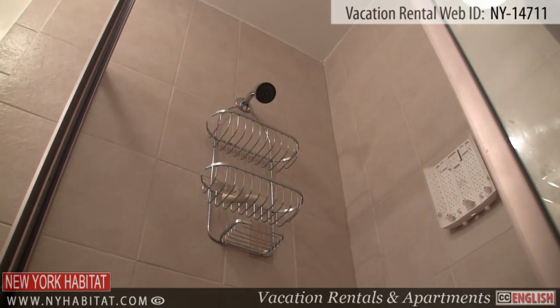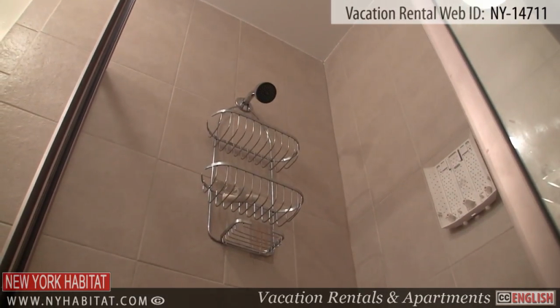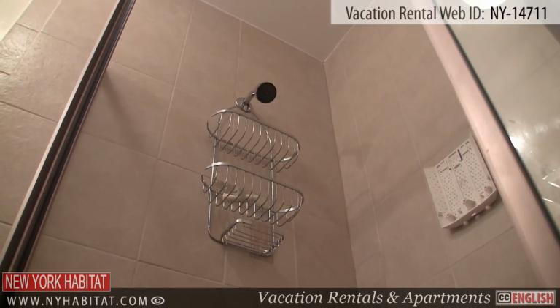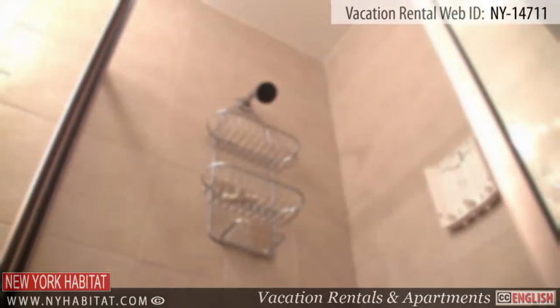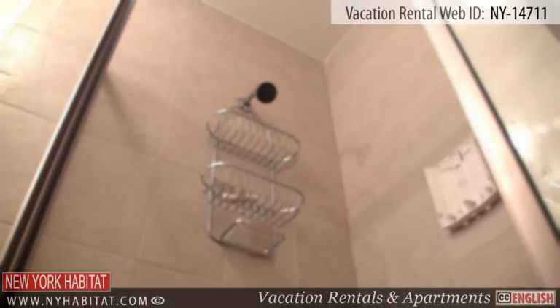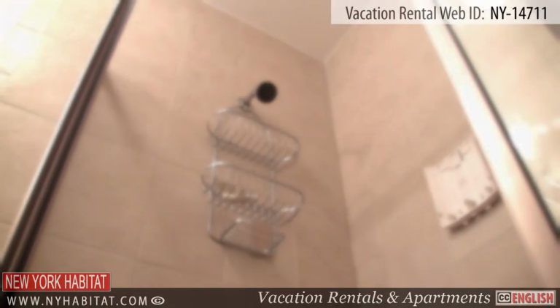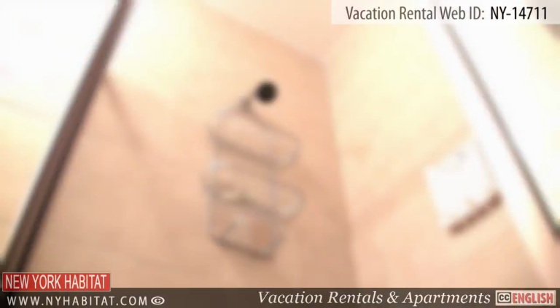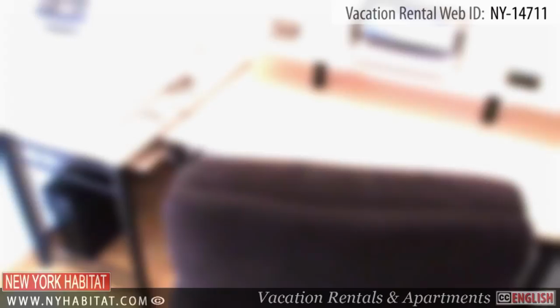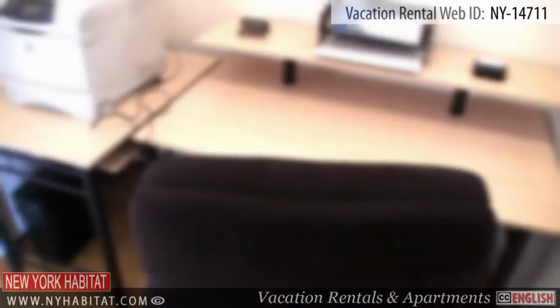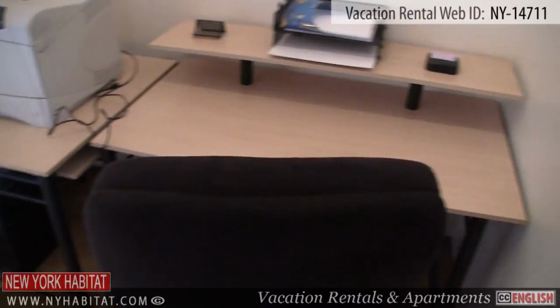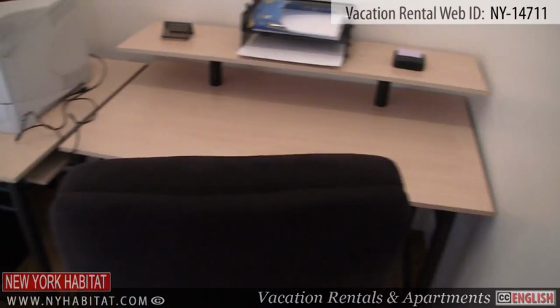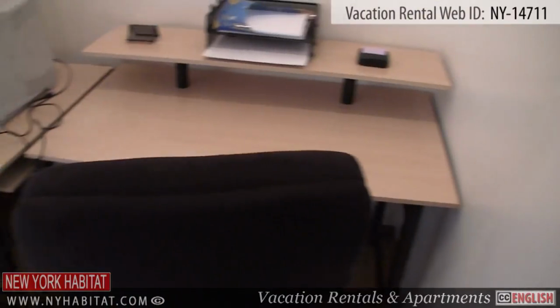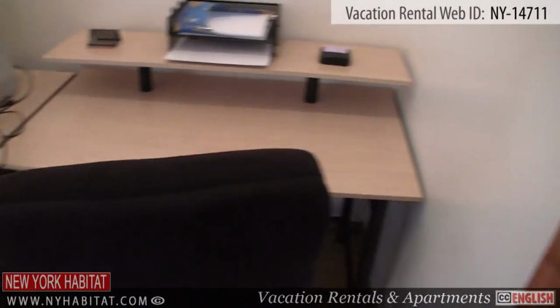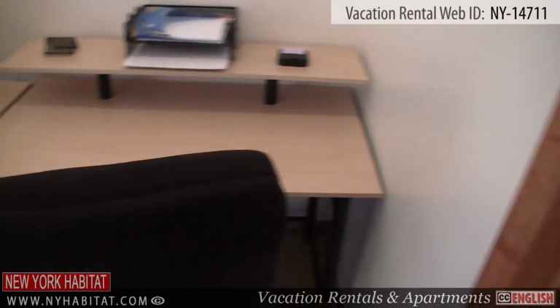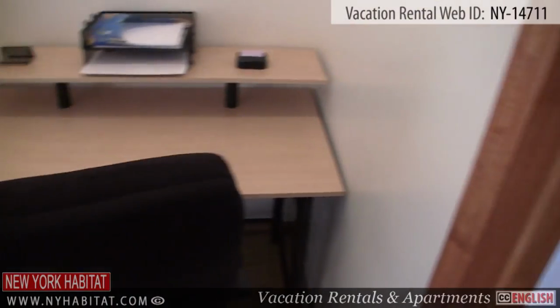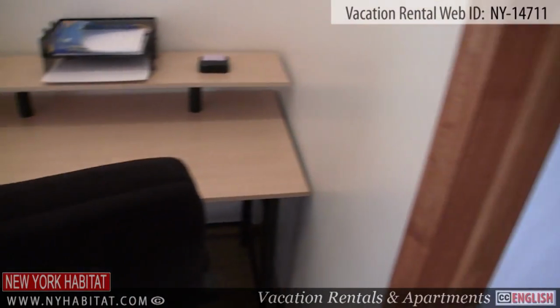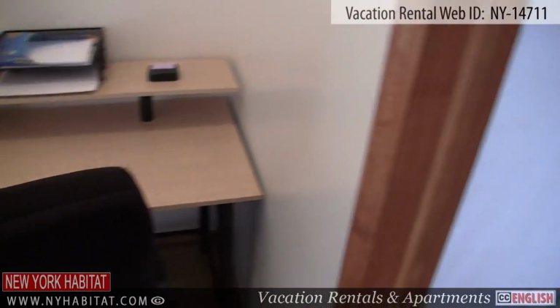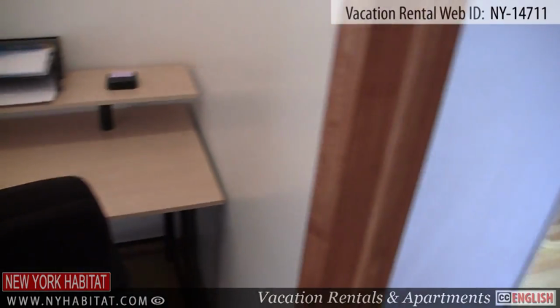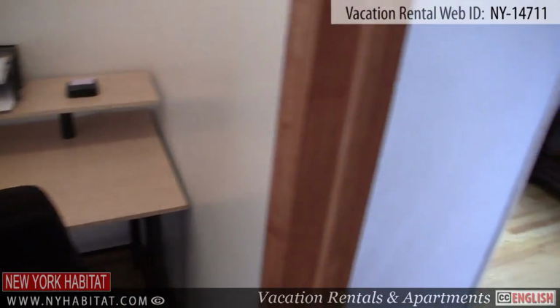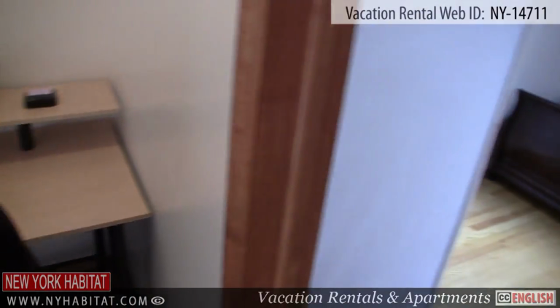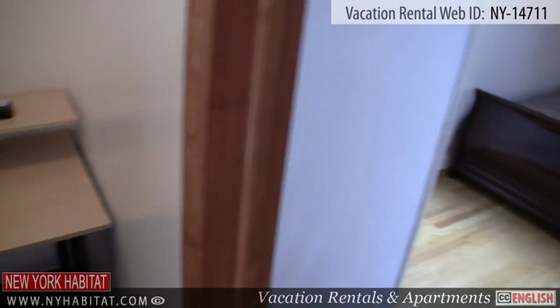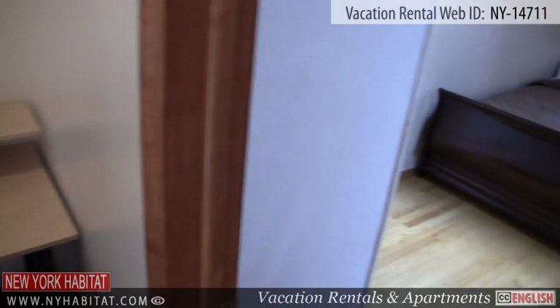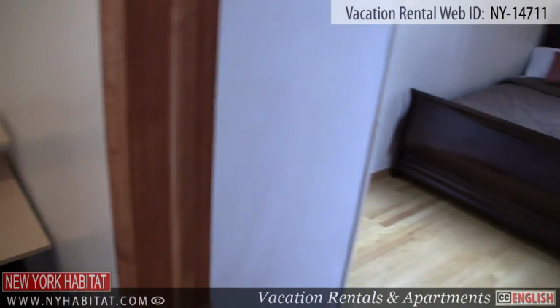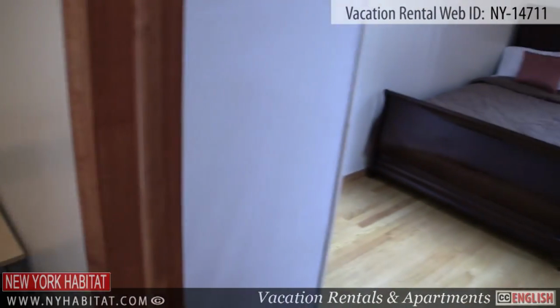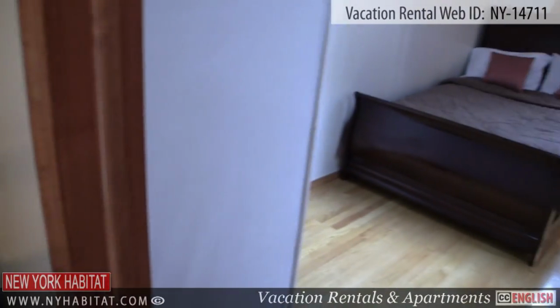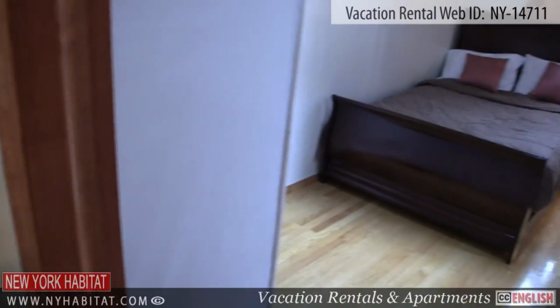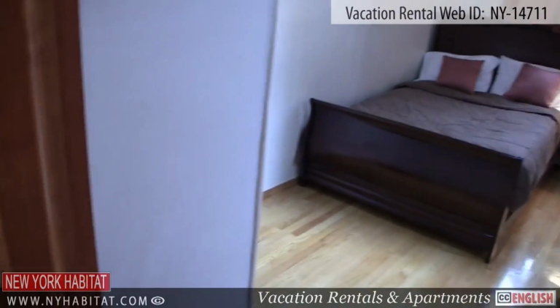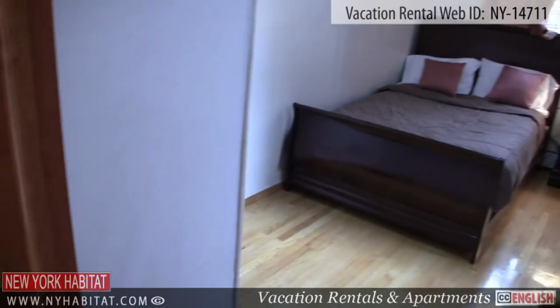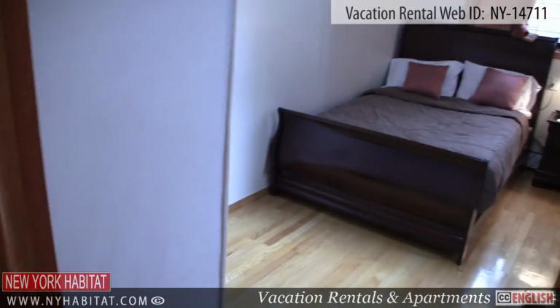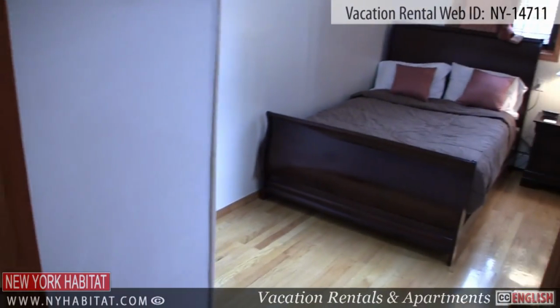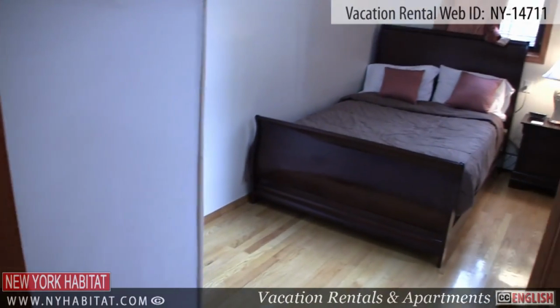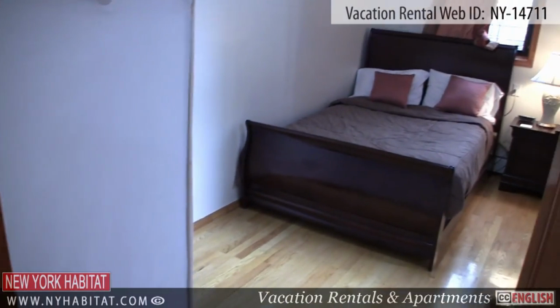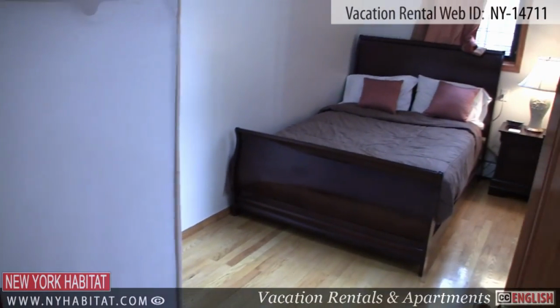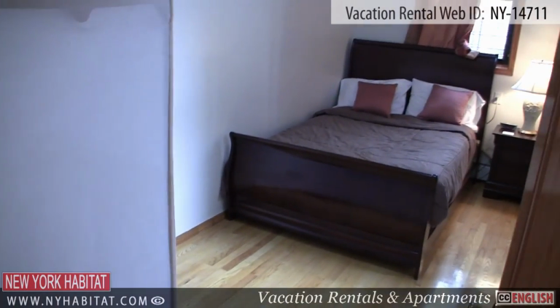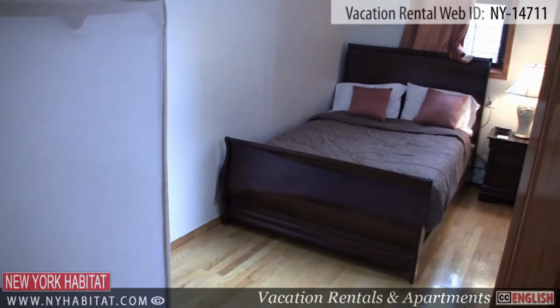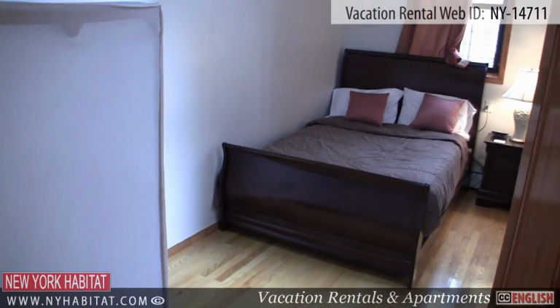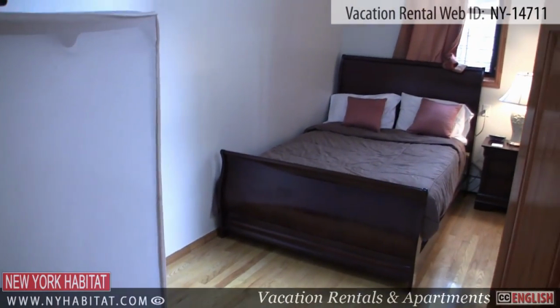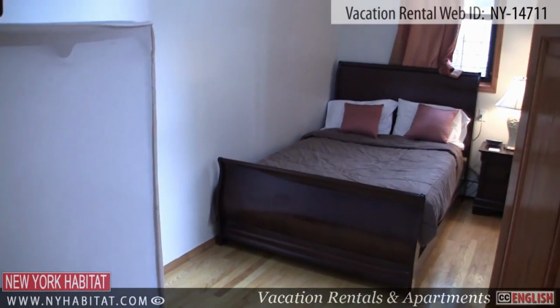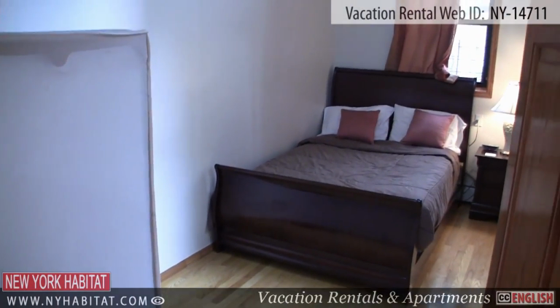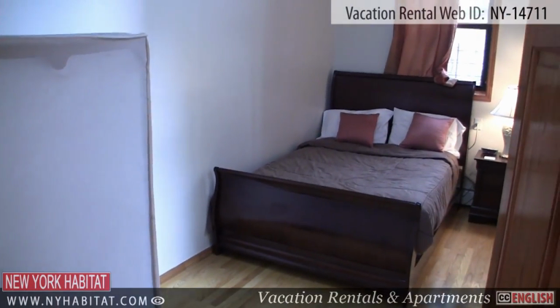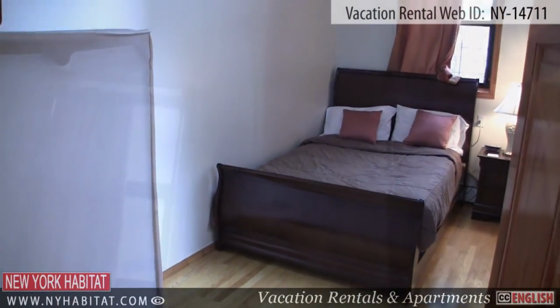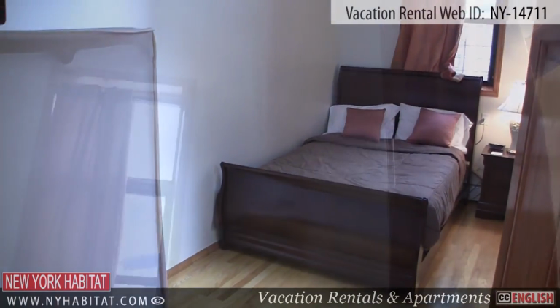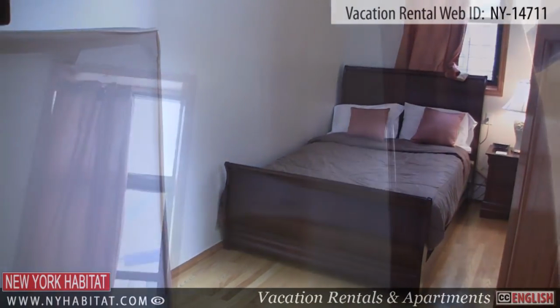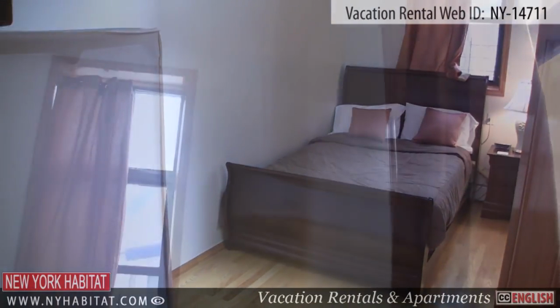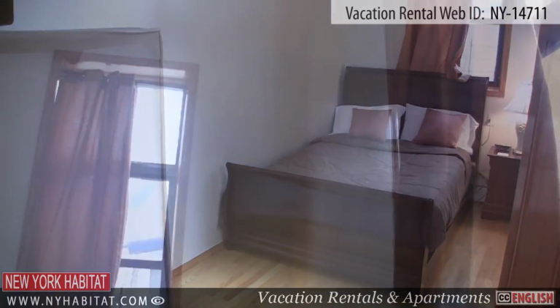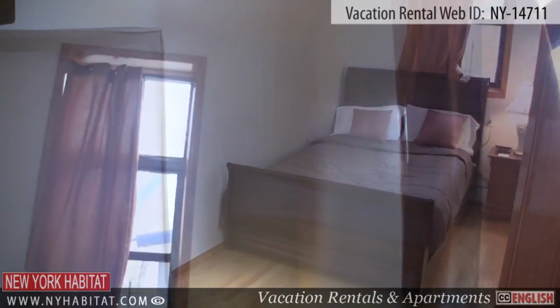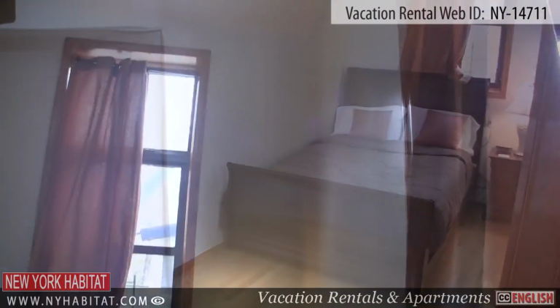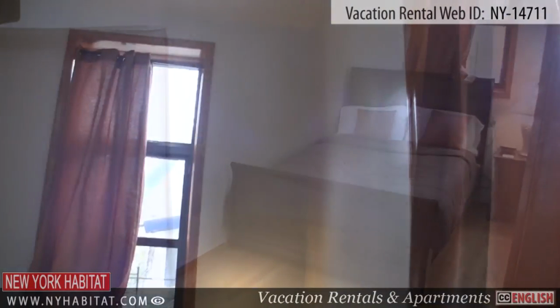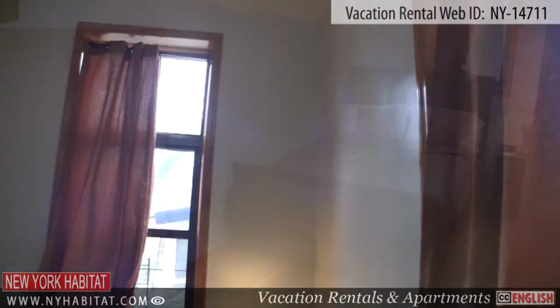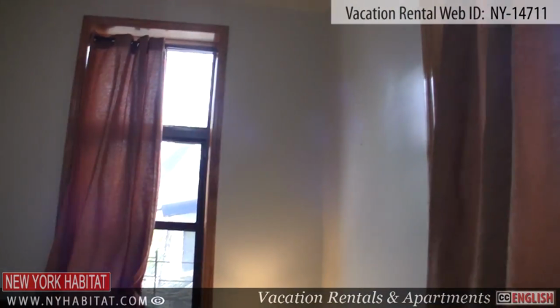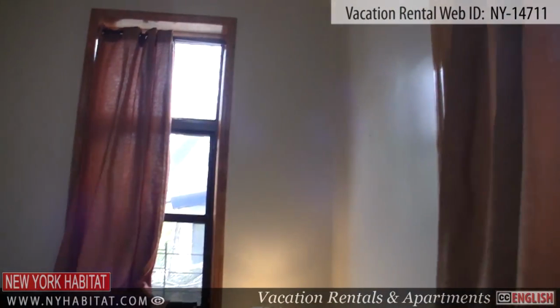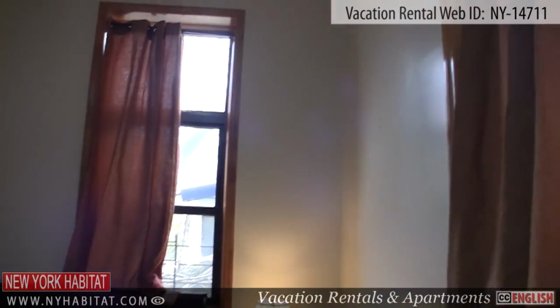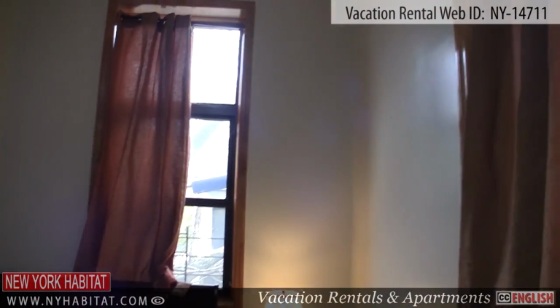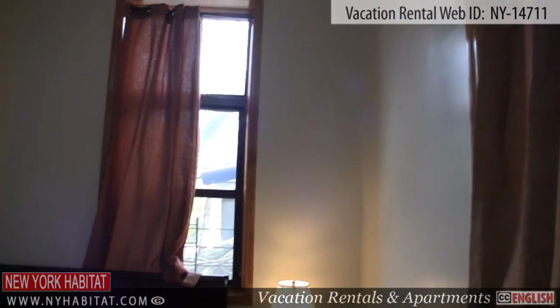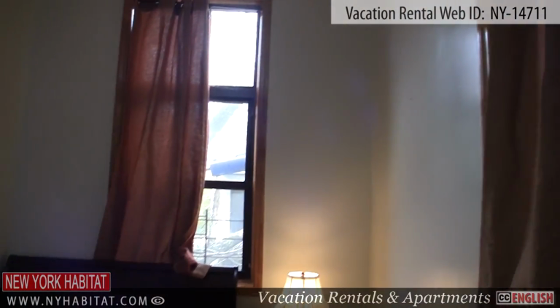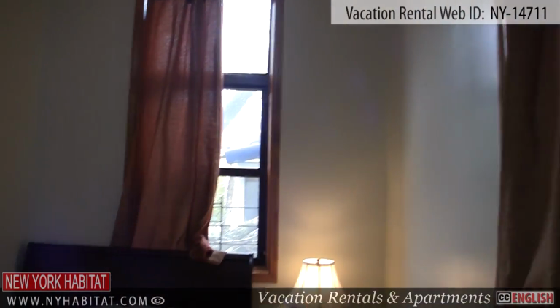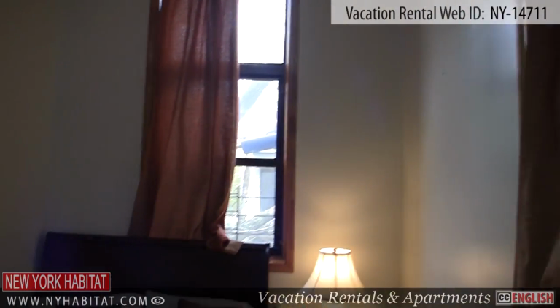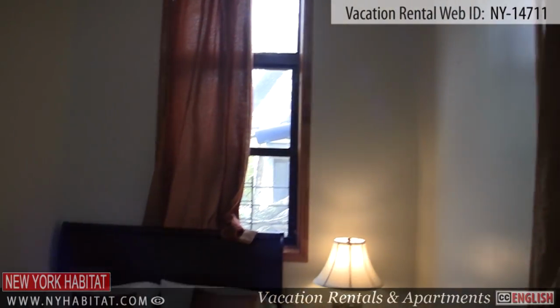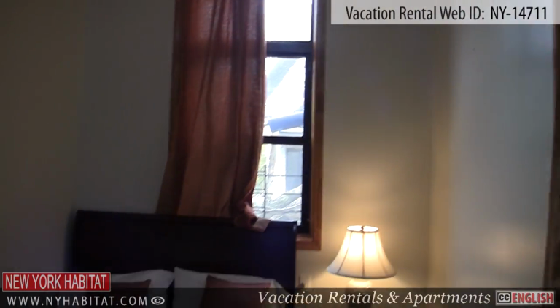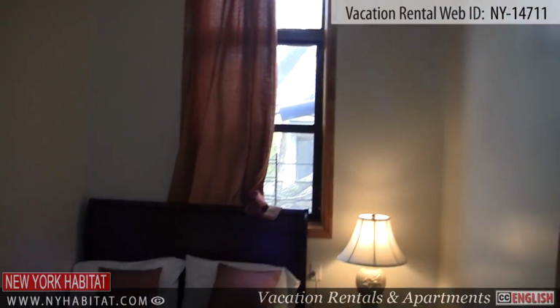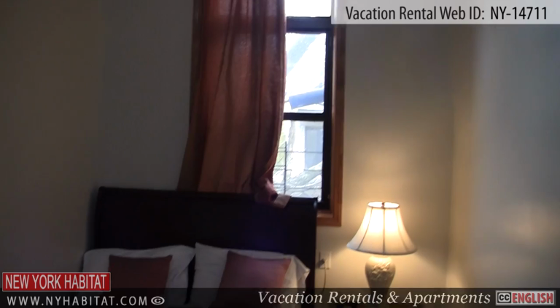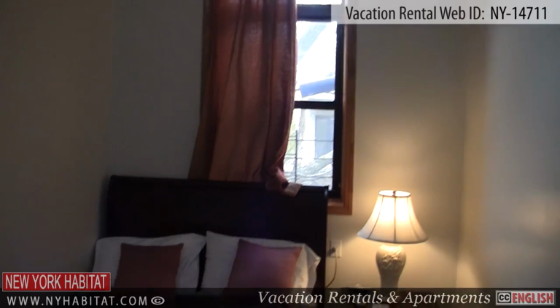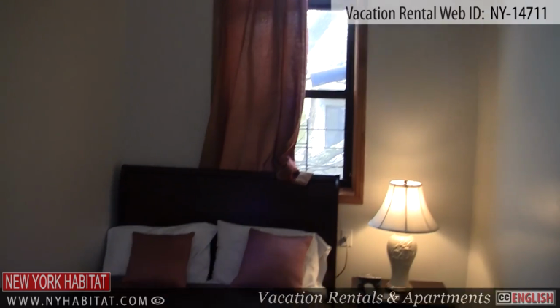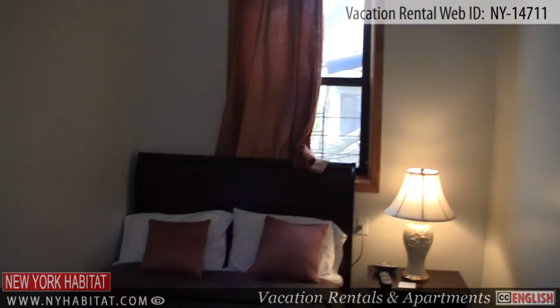Lastly is the second bedroom. This bedroom is furnished with a king-size bed and a flat-screen TV with cable.